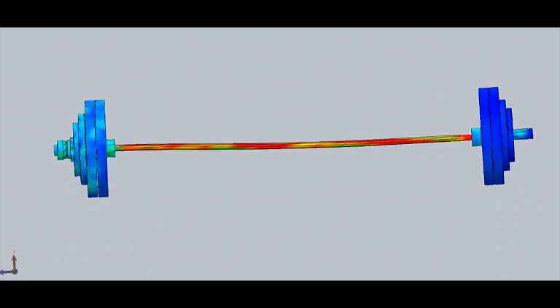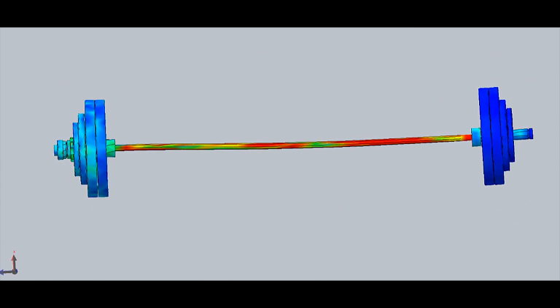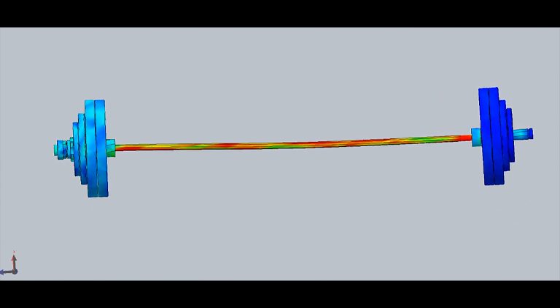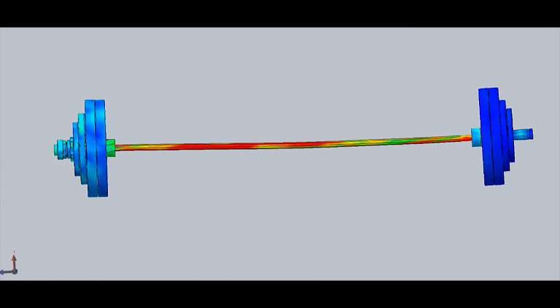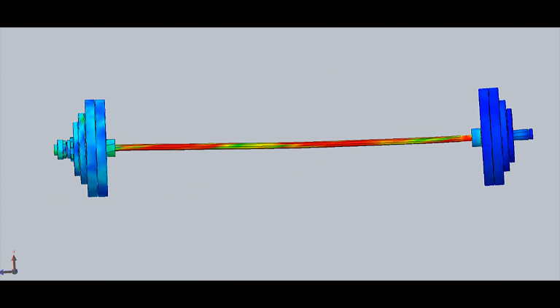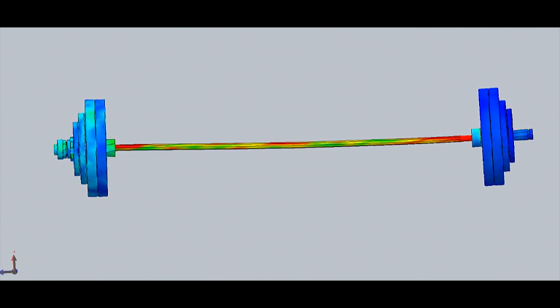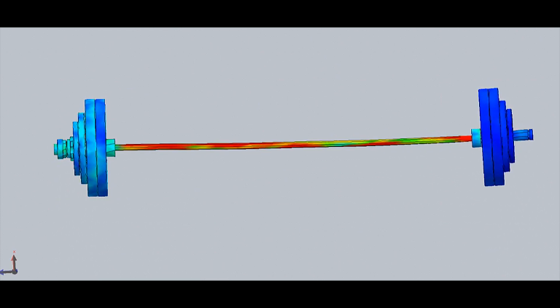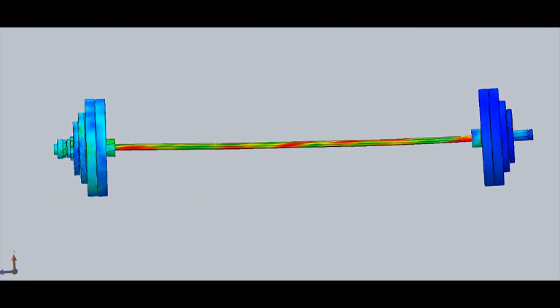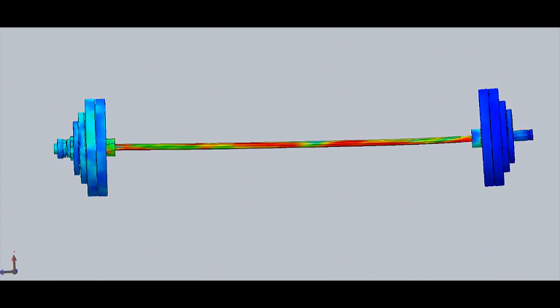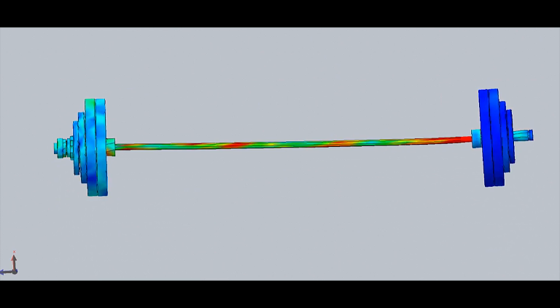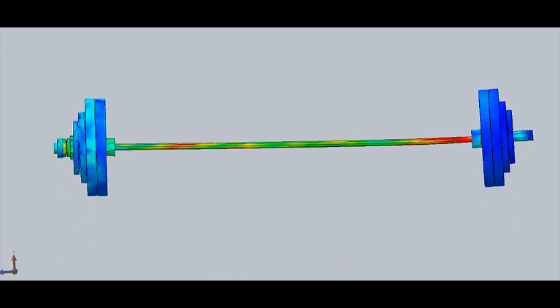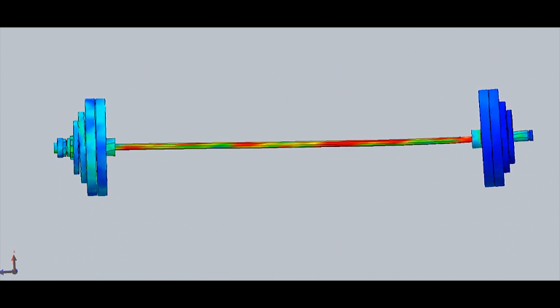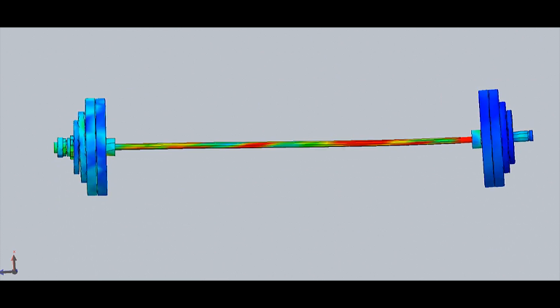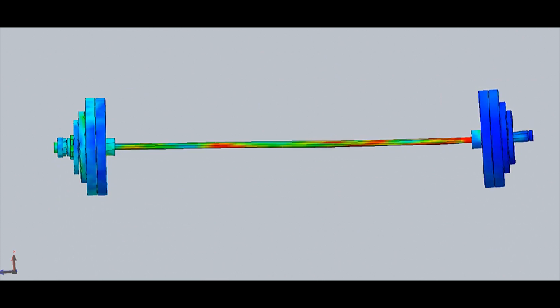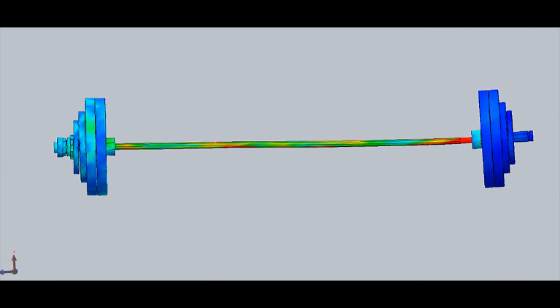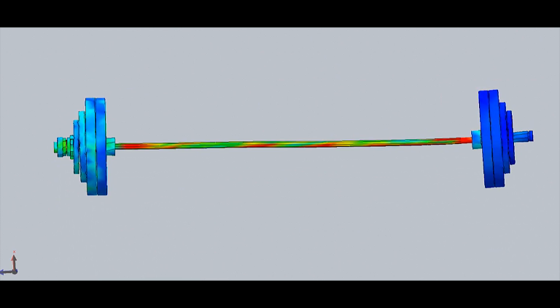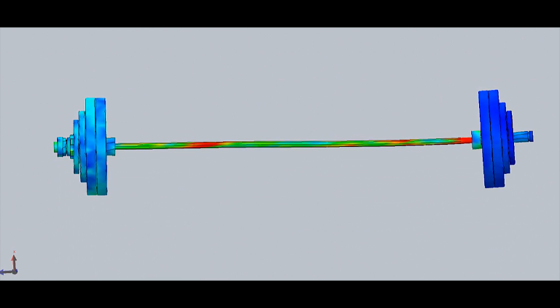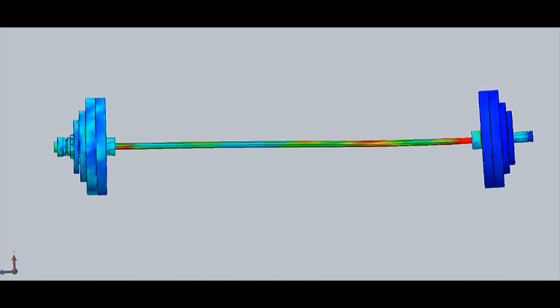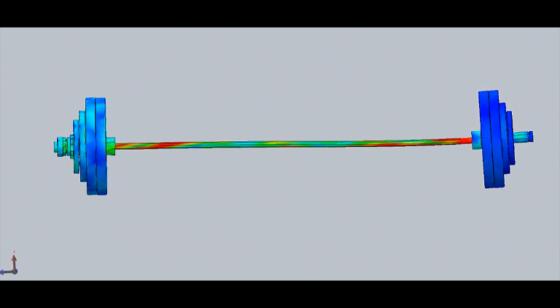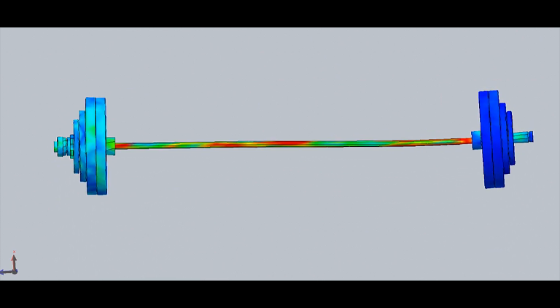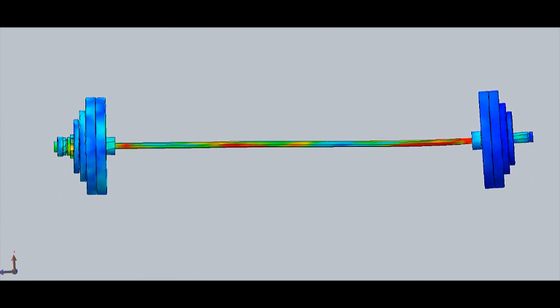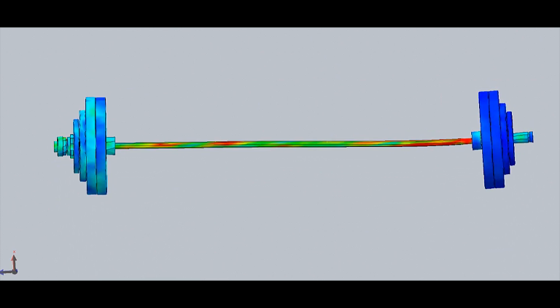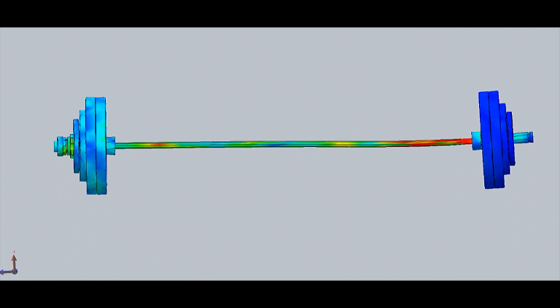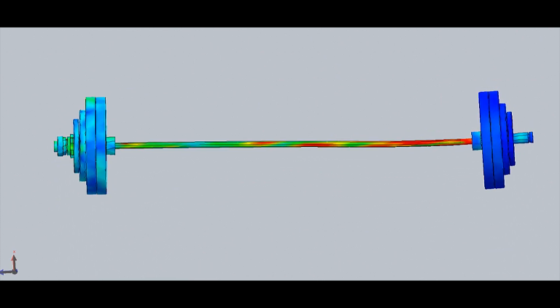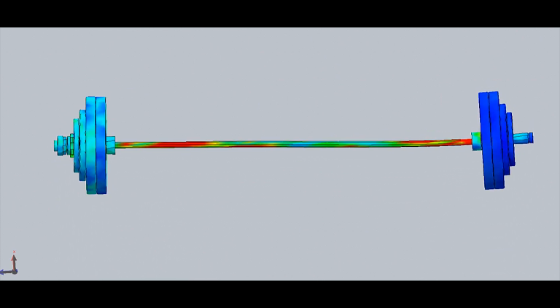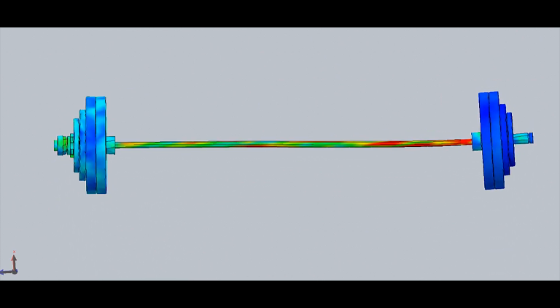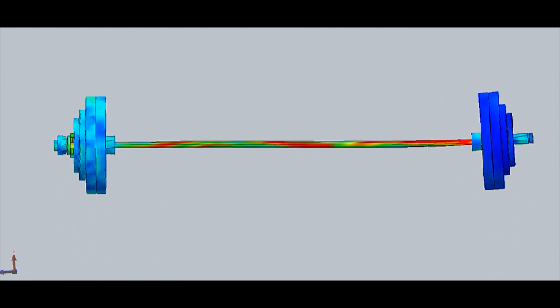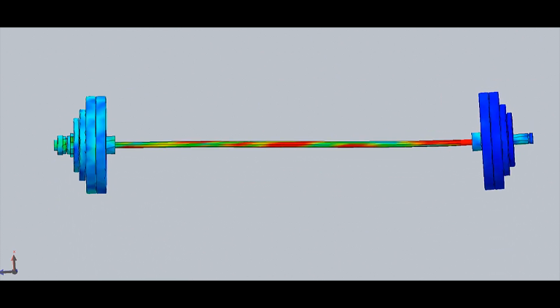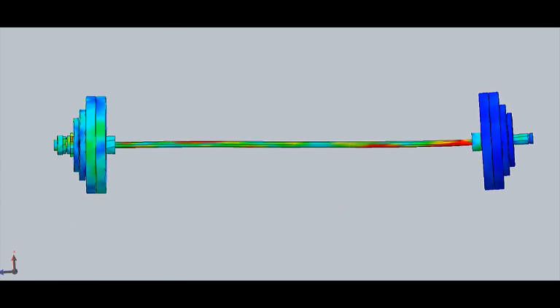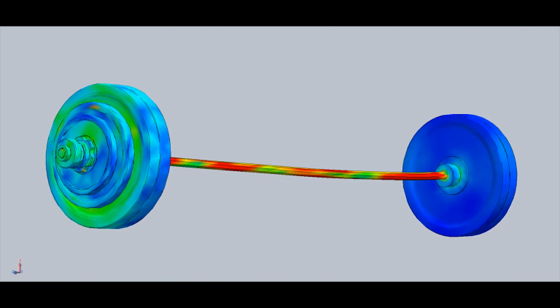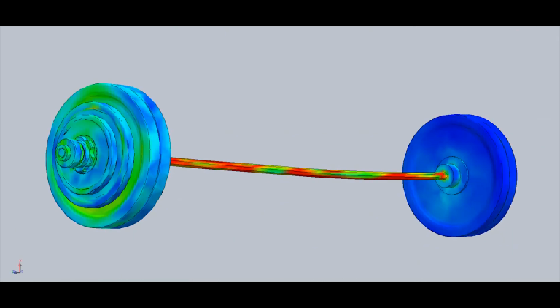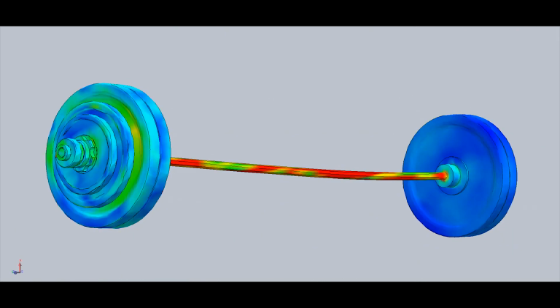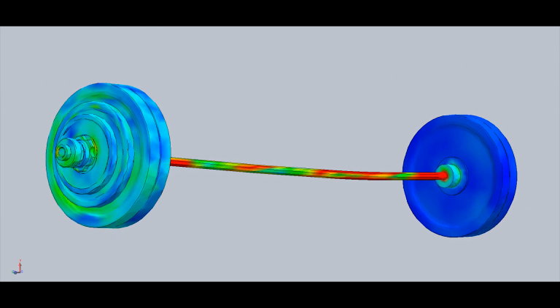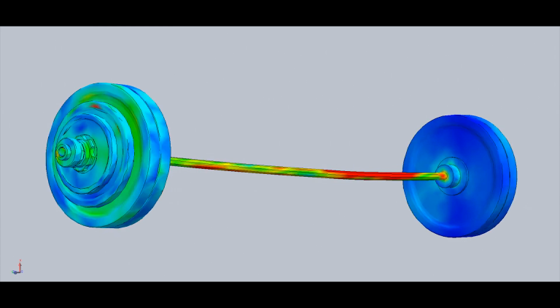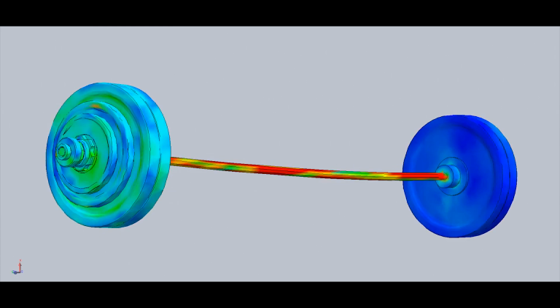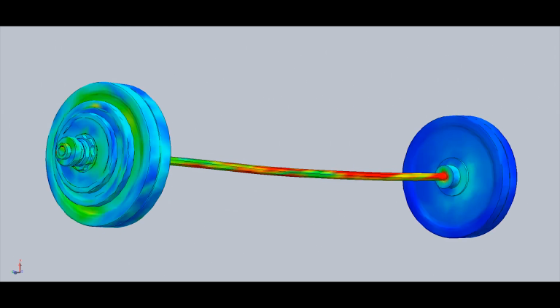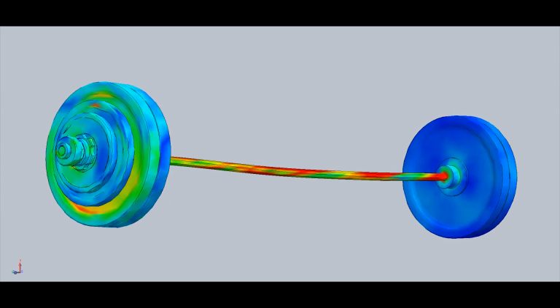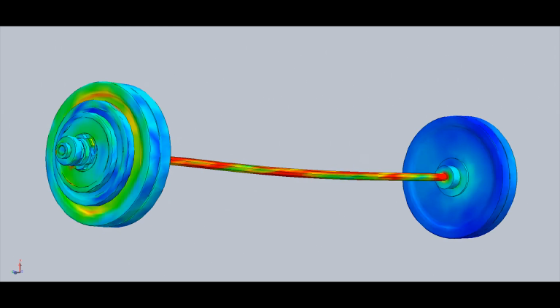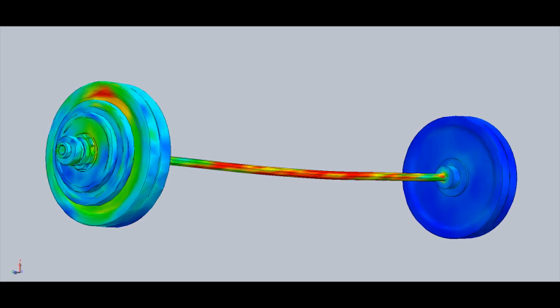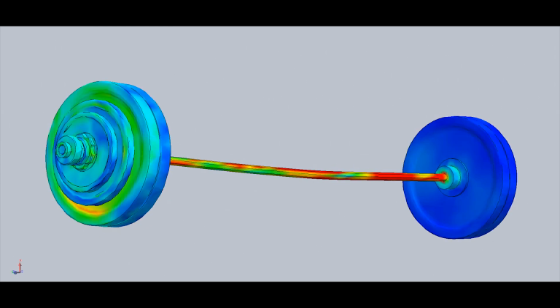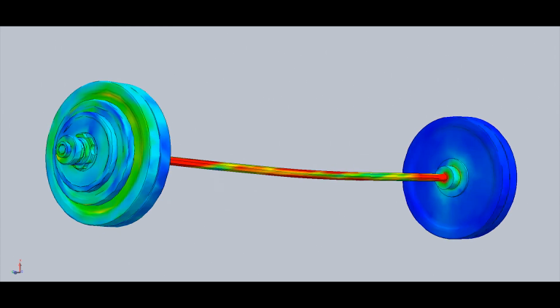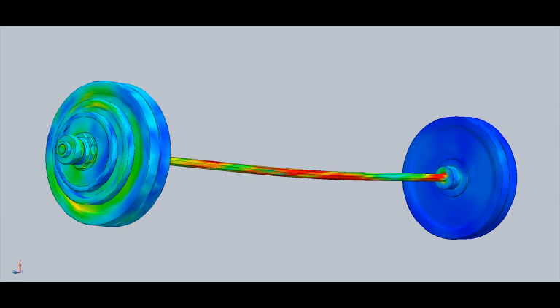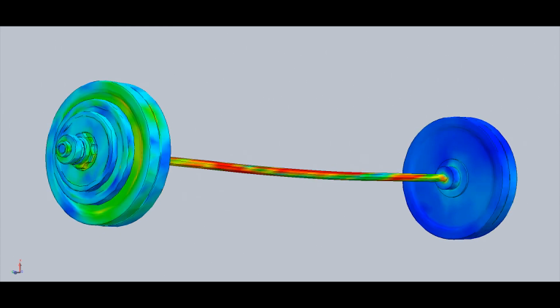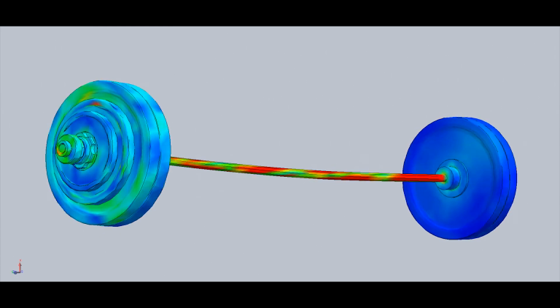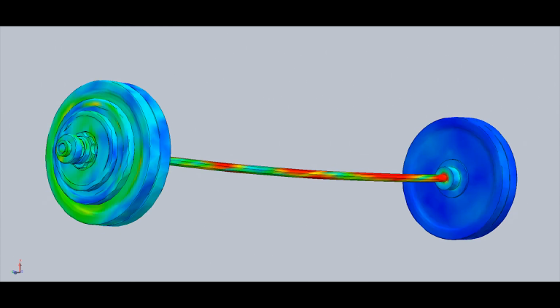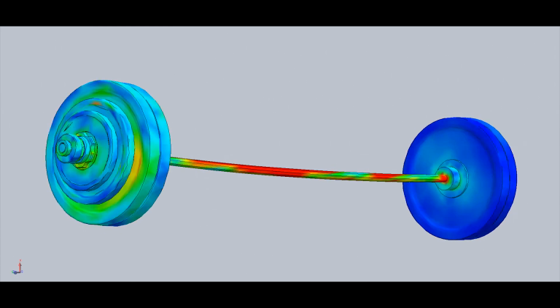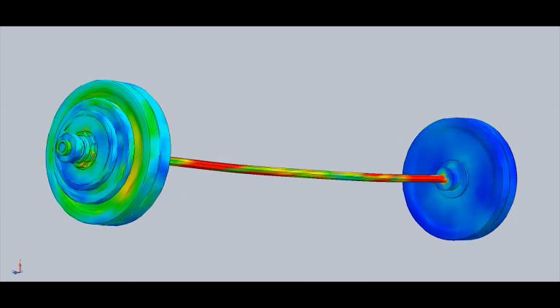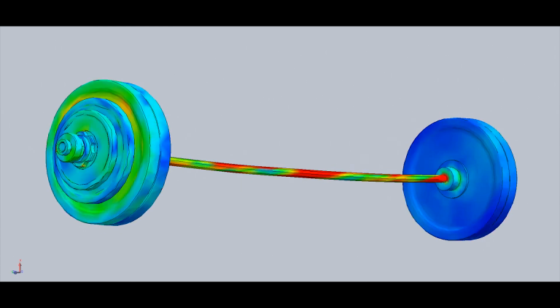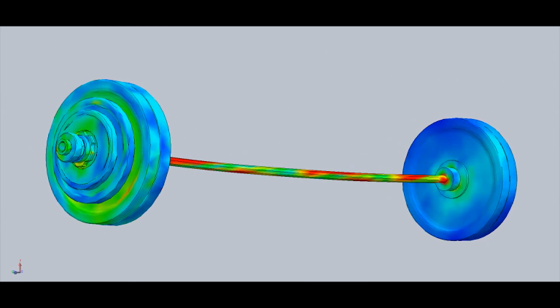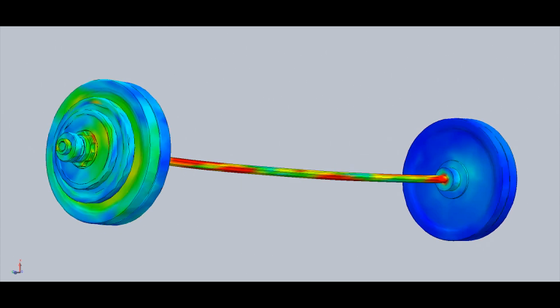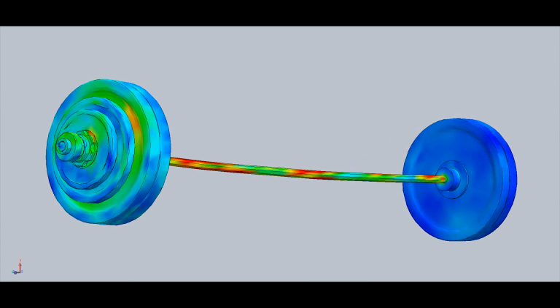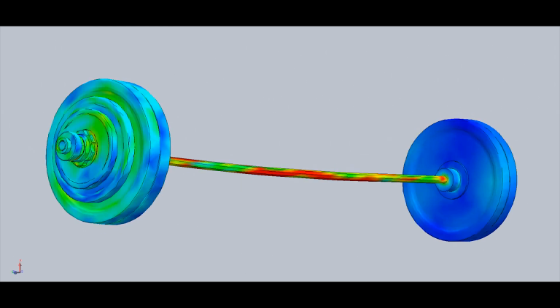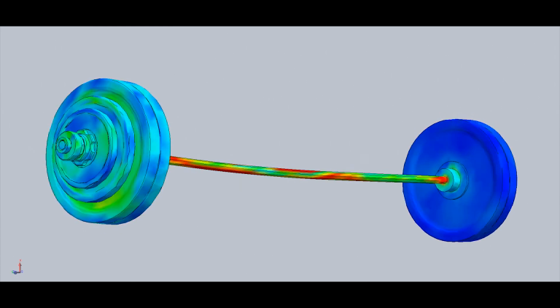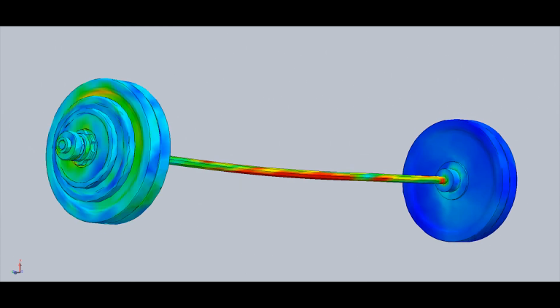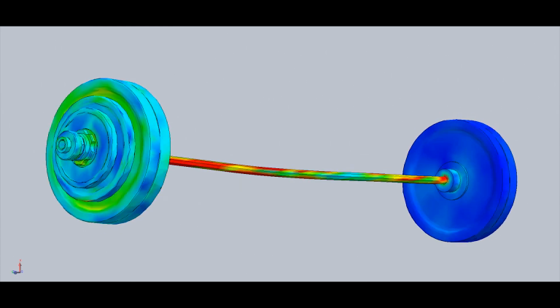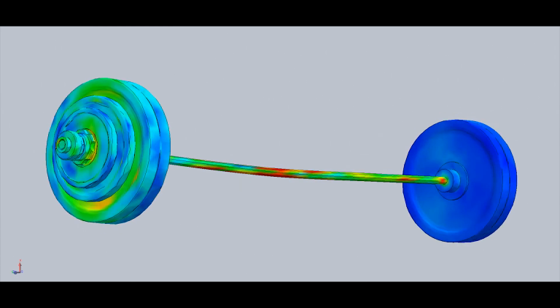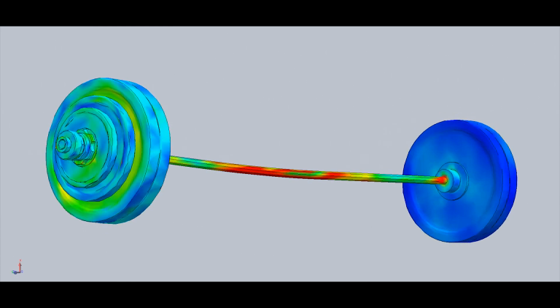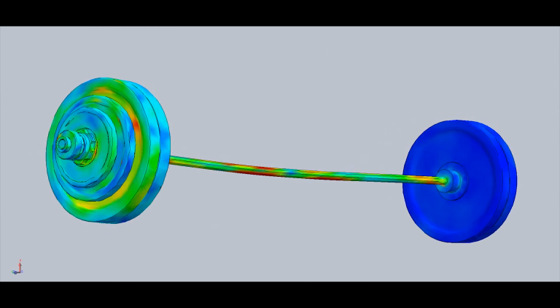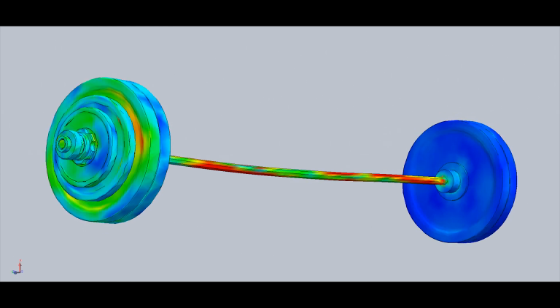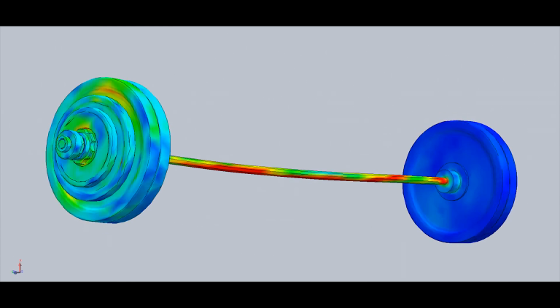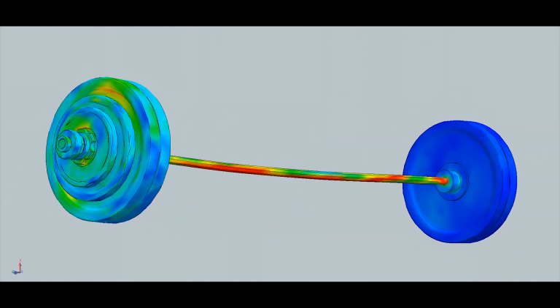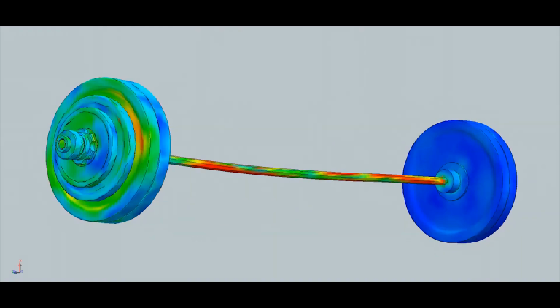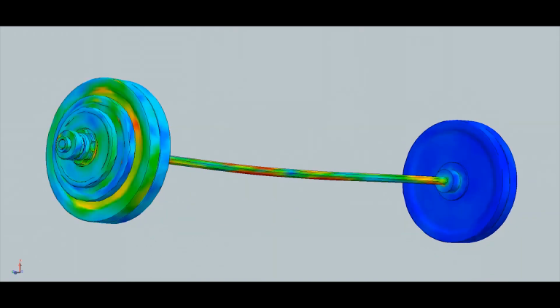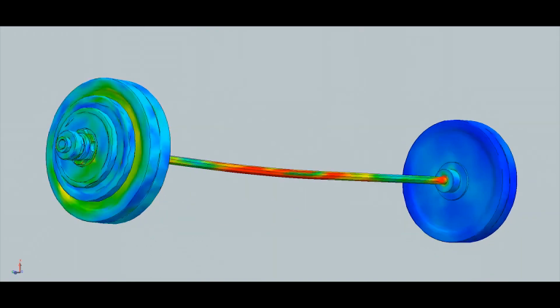We did a virtual stress study in SolidWorks simulation, and as you can see, there is no energy lost with the iron plates.